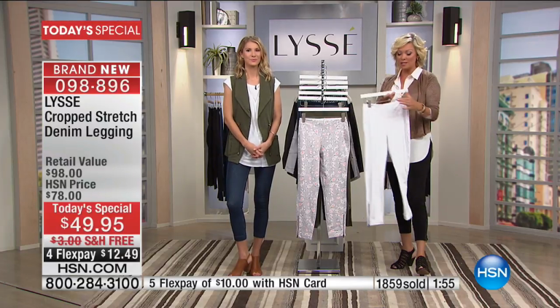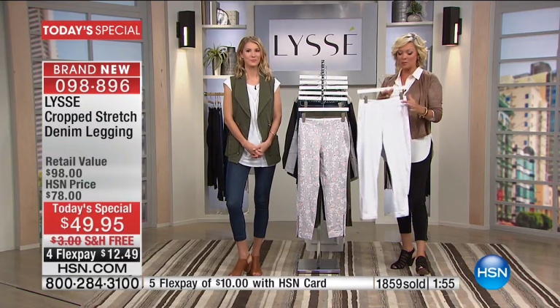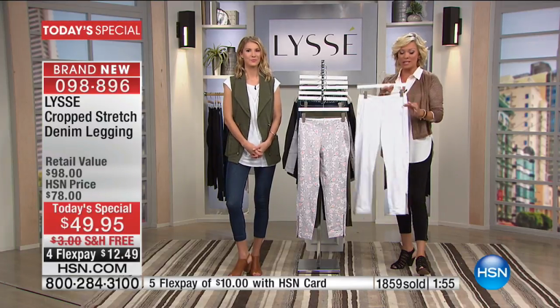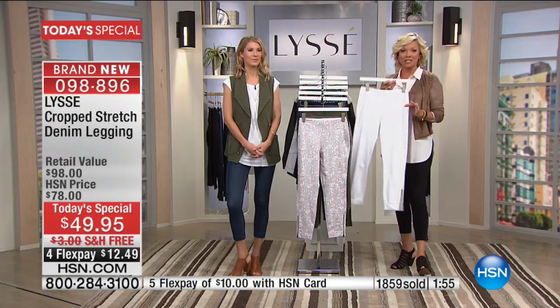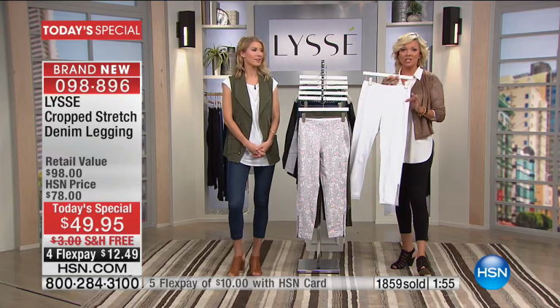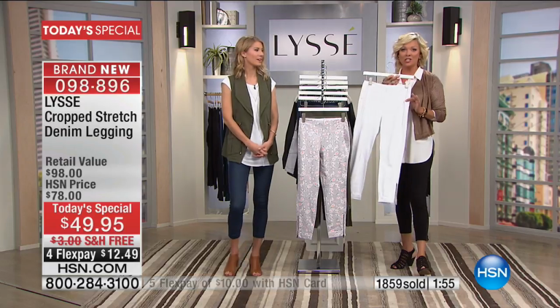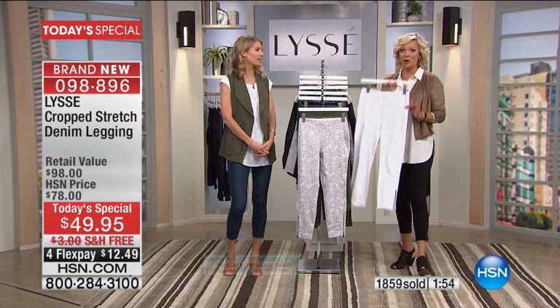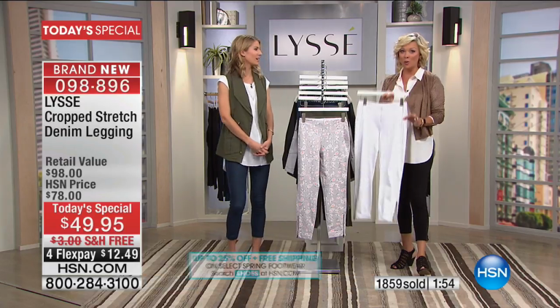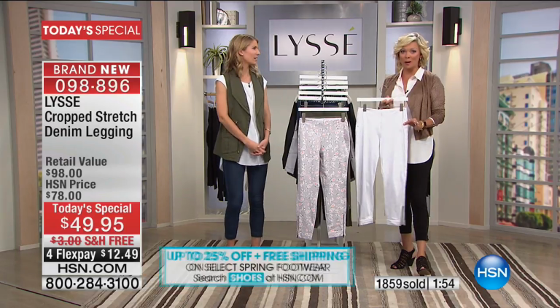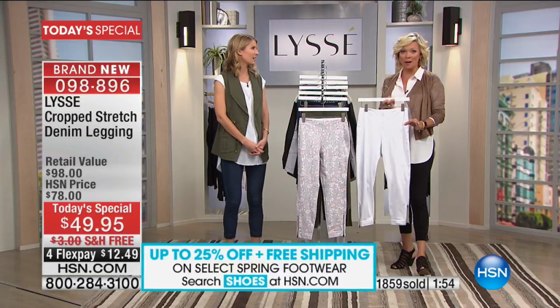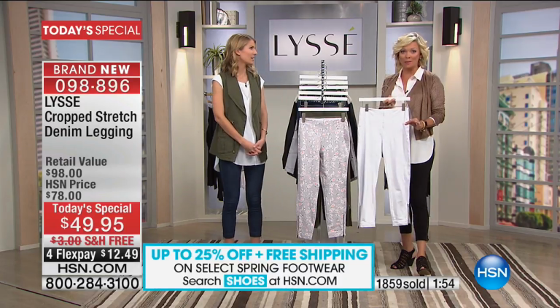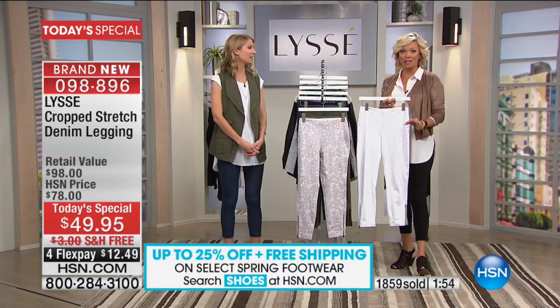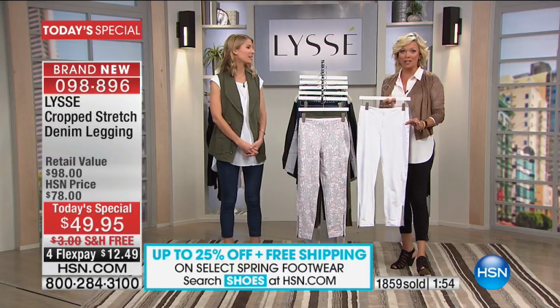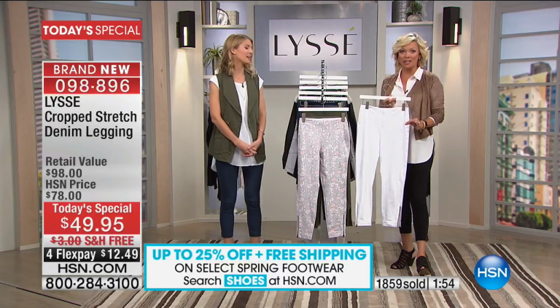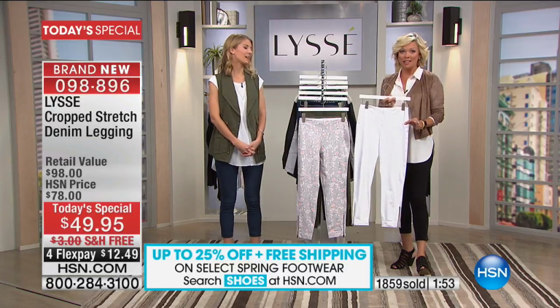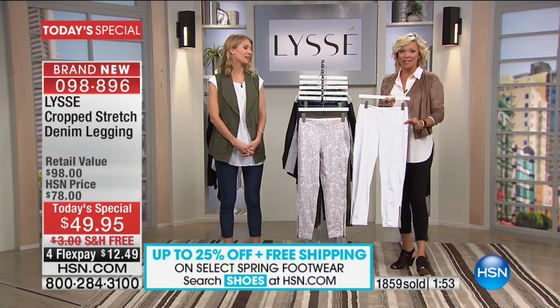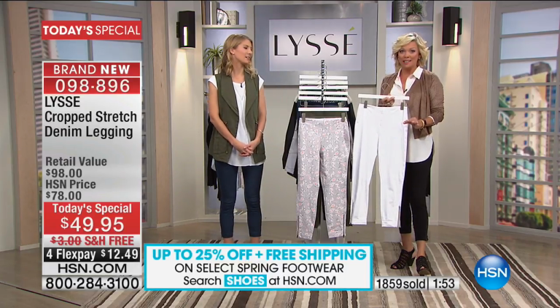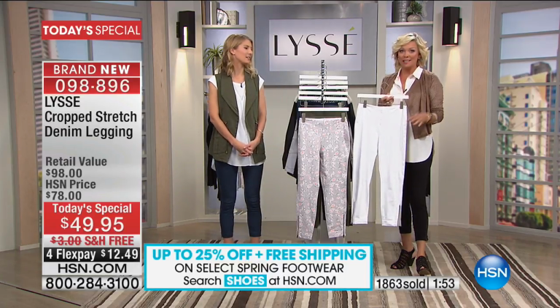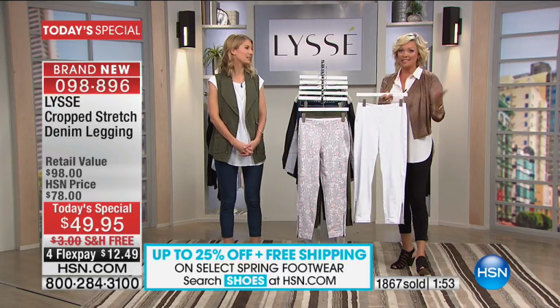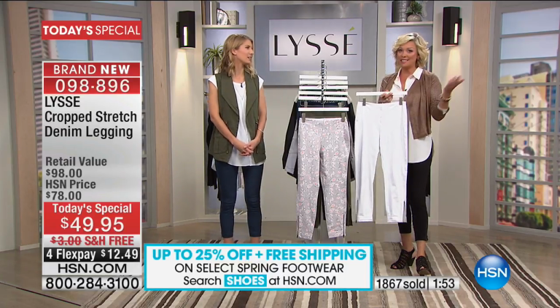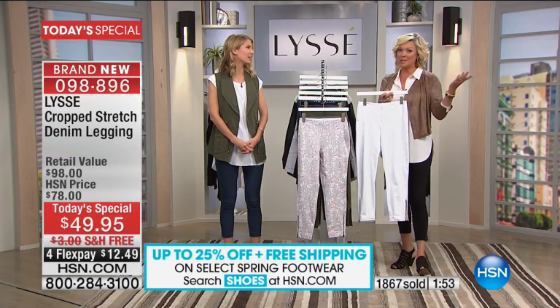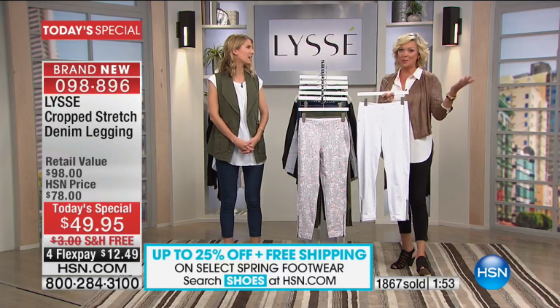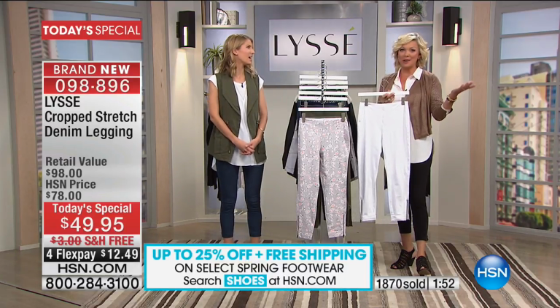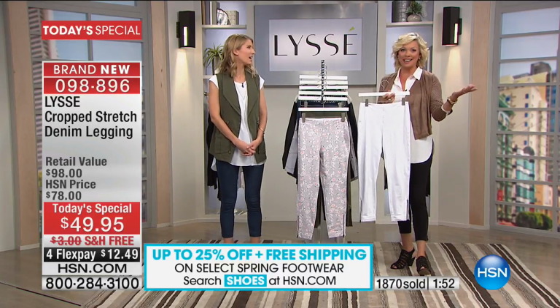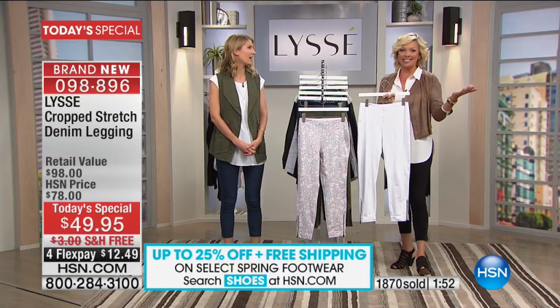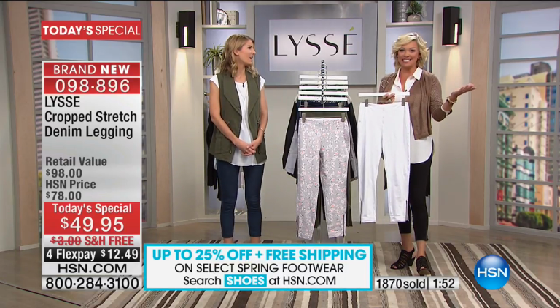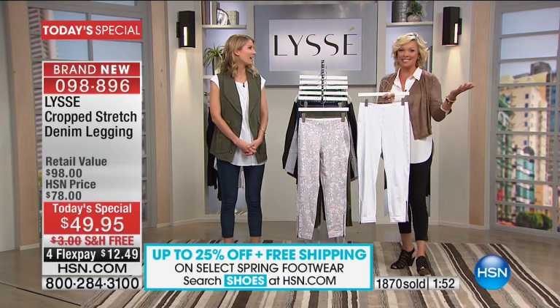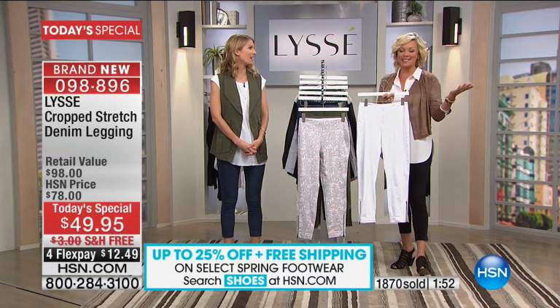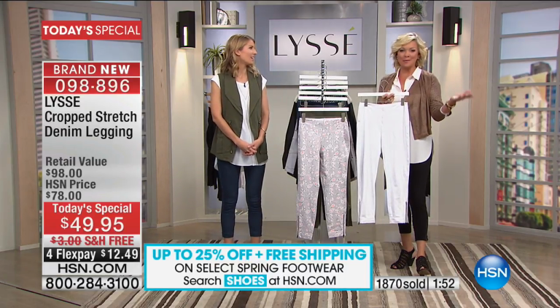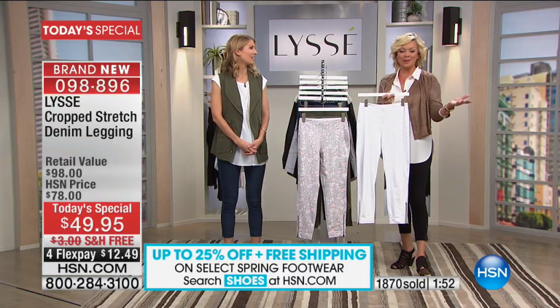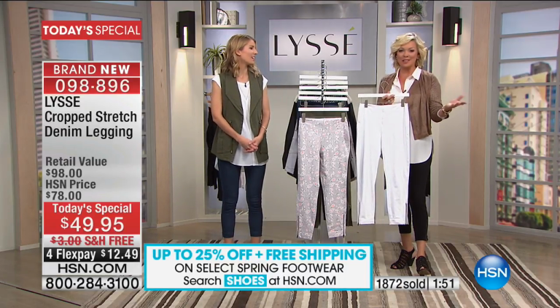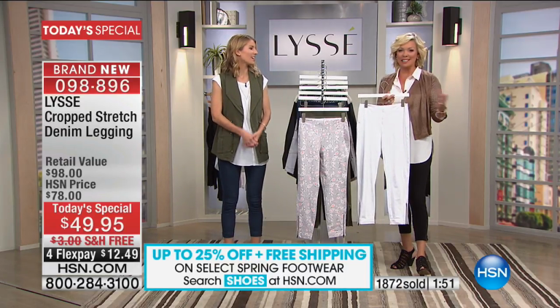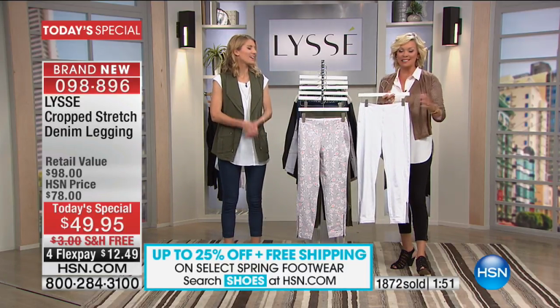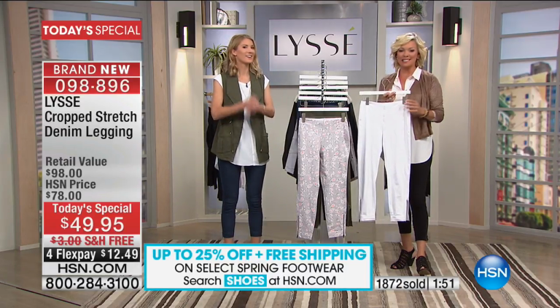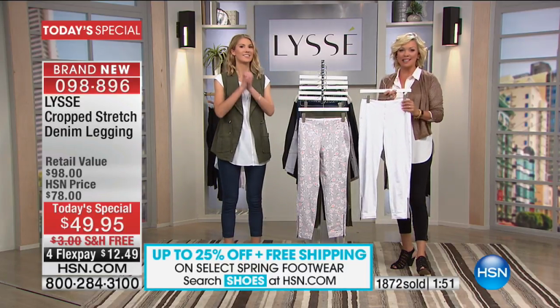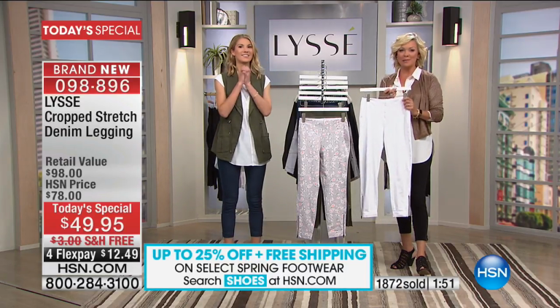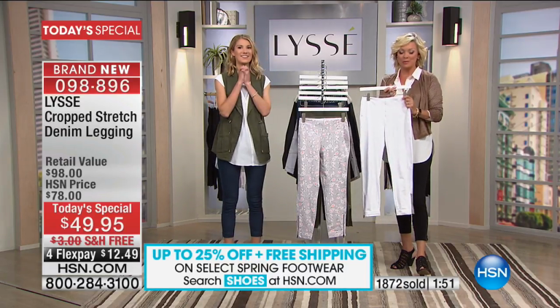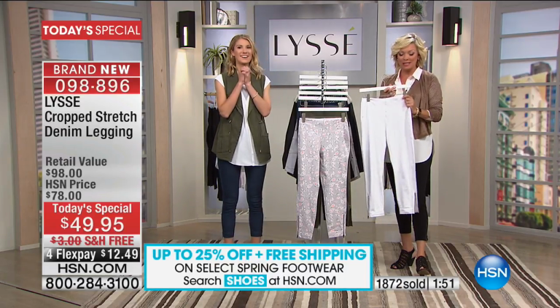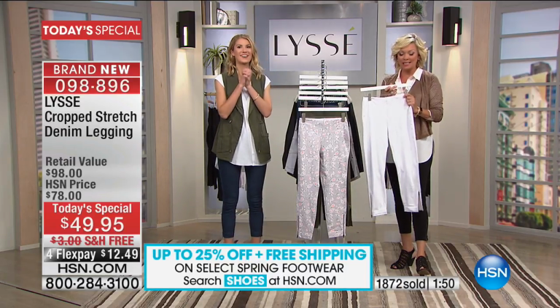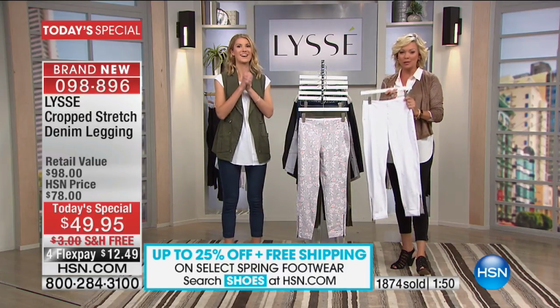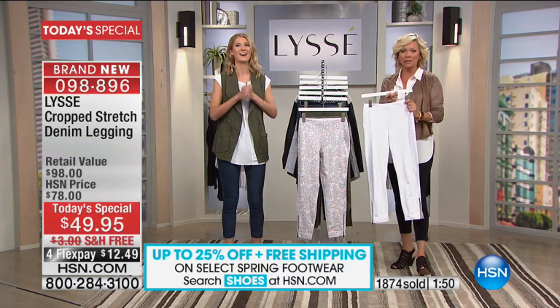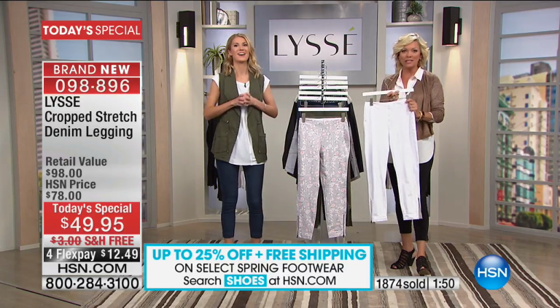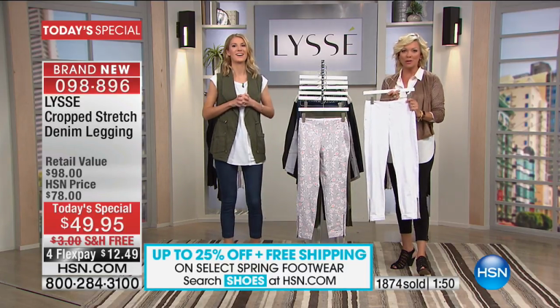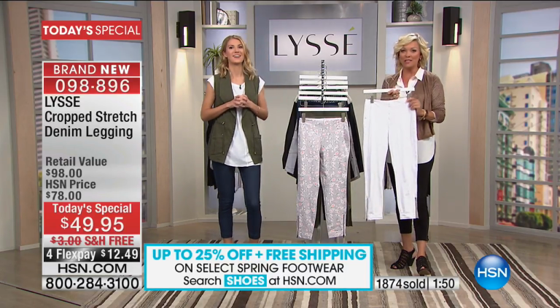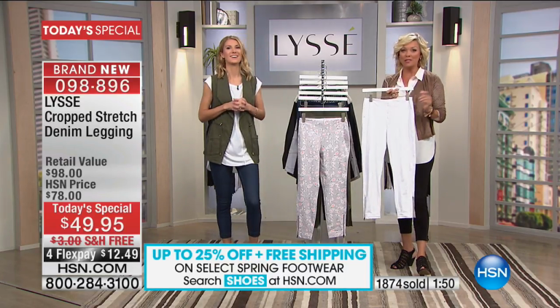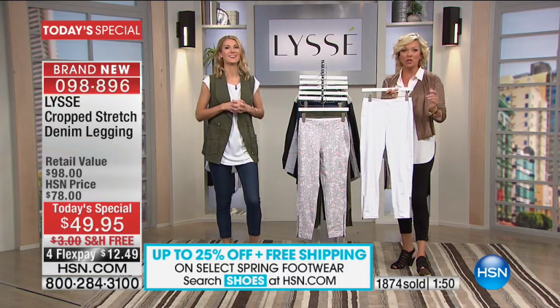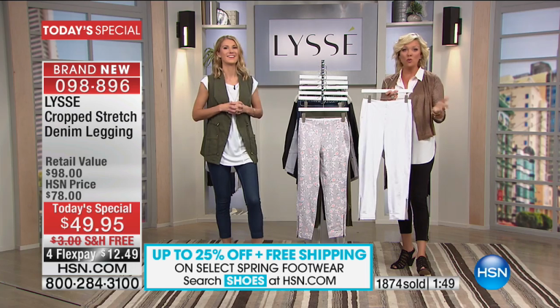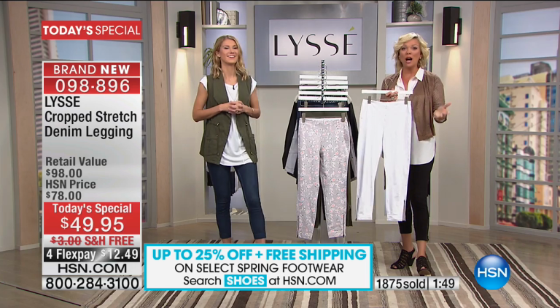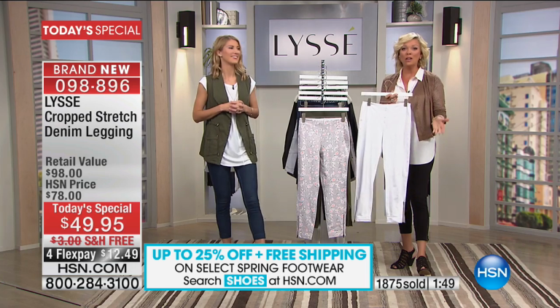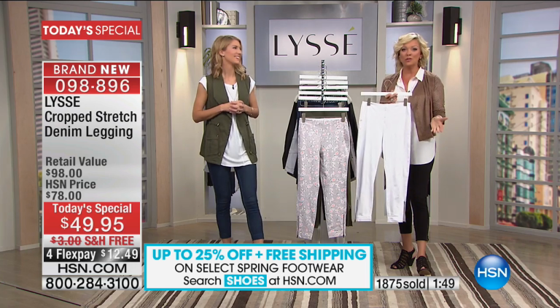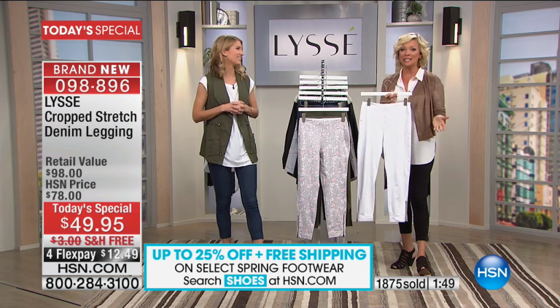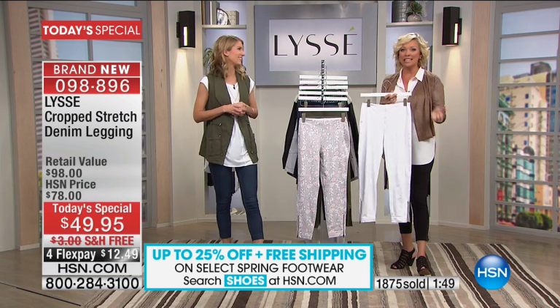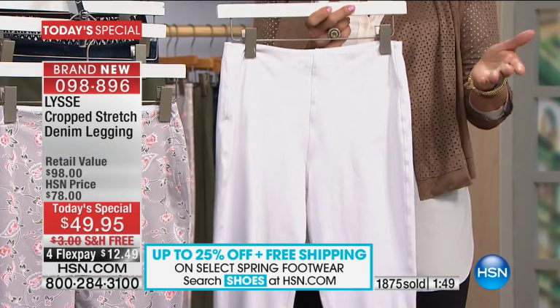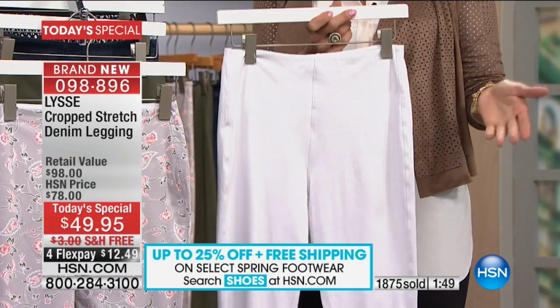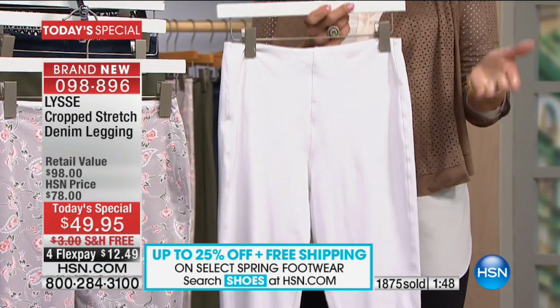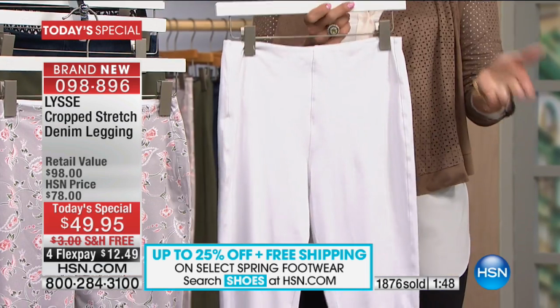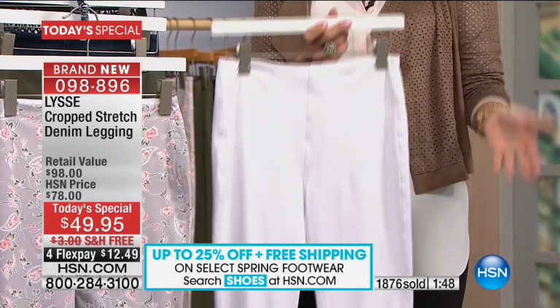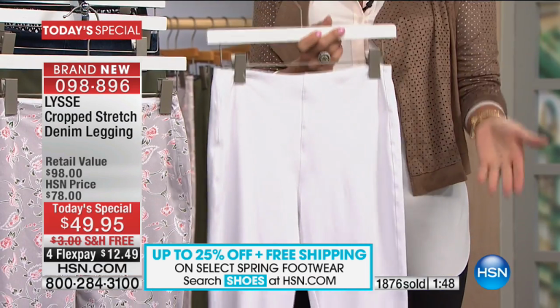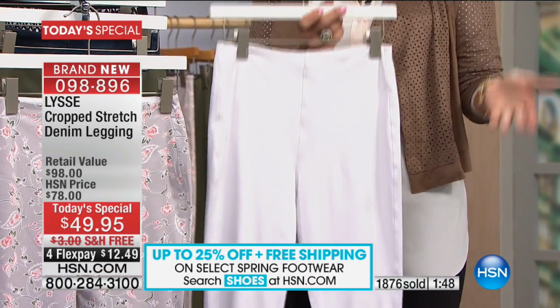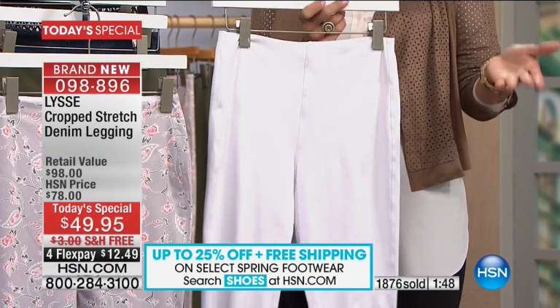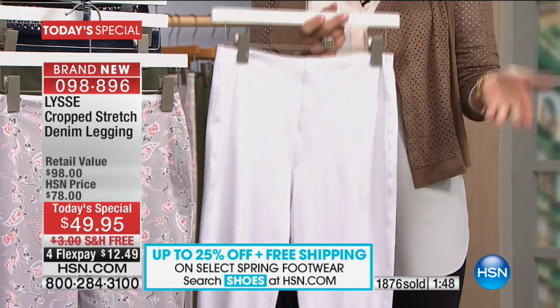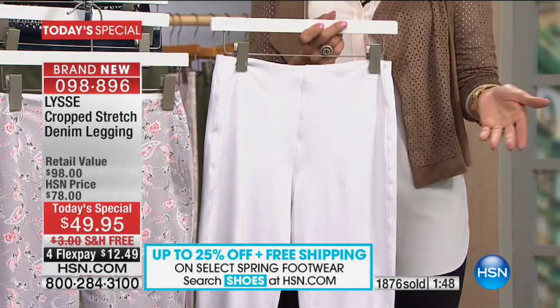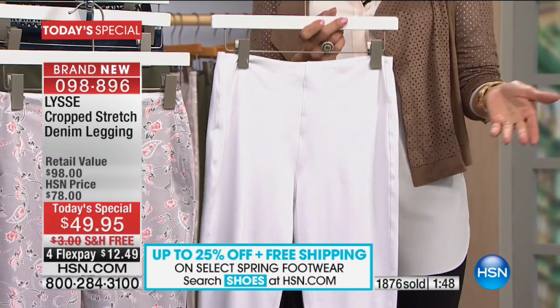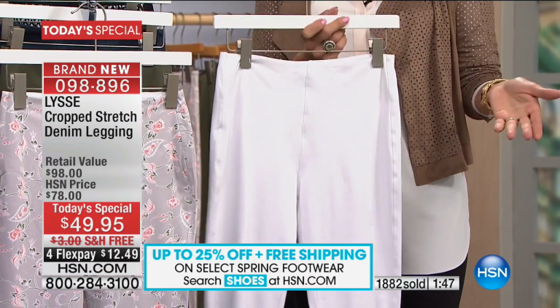This one is so popular. It's spring, it's summer — we literally don't even have 200 in any one size, extra small through 3X.